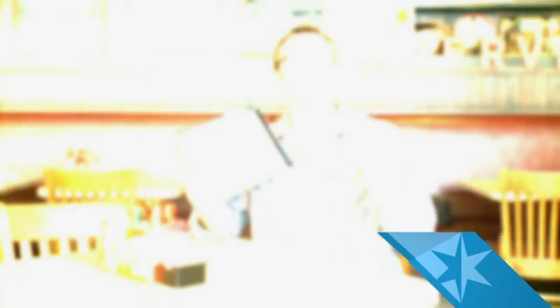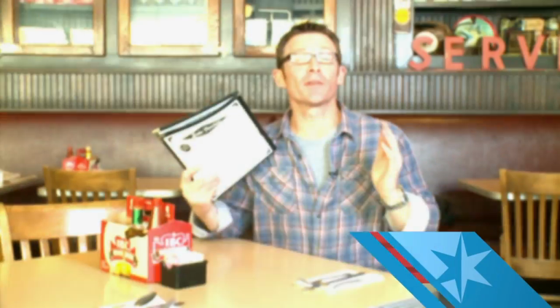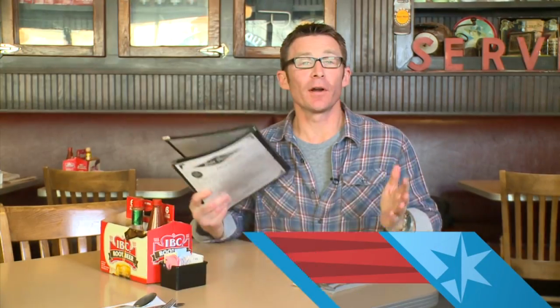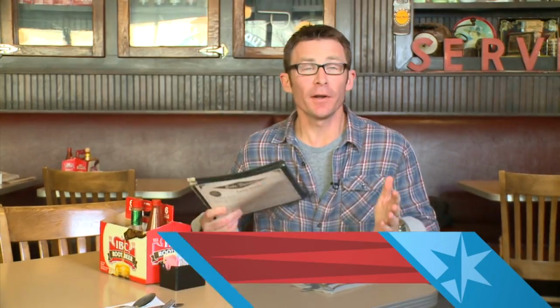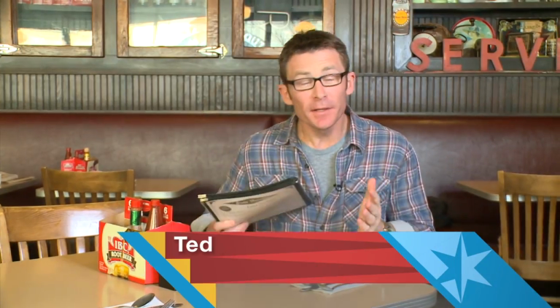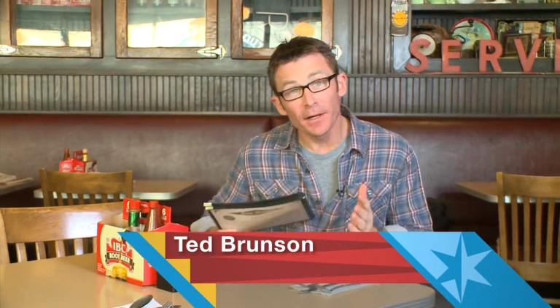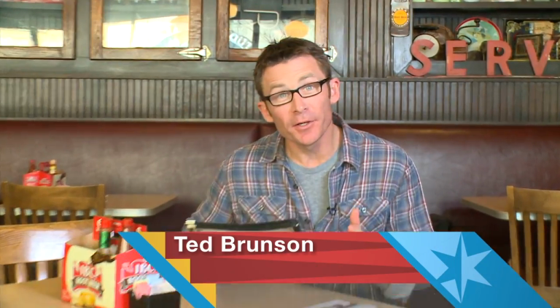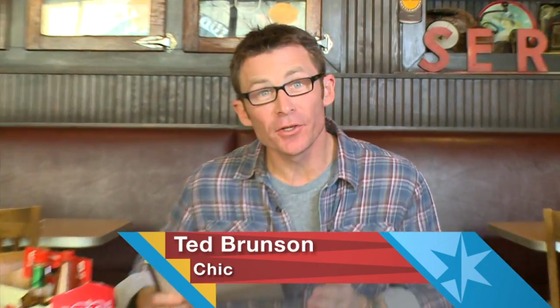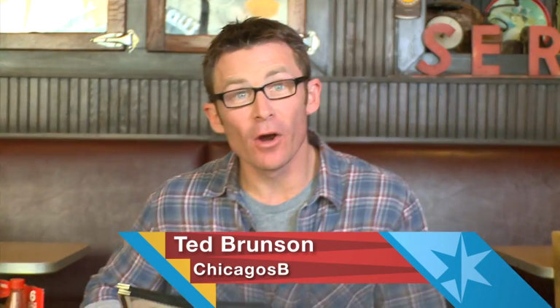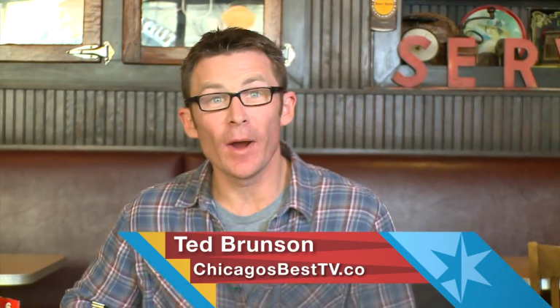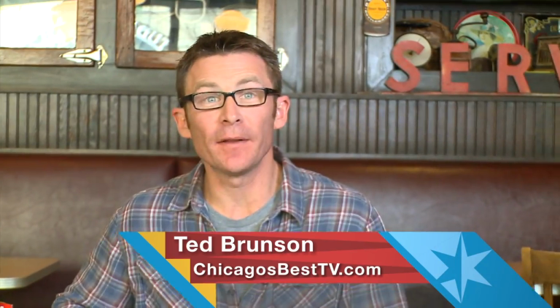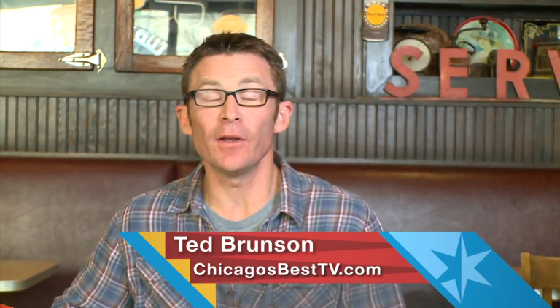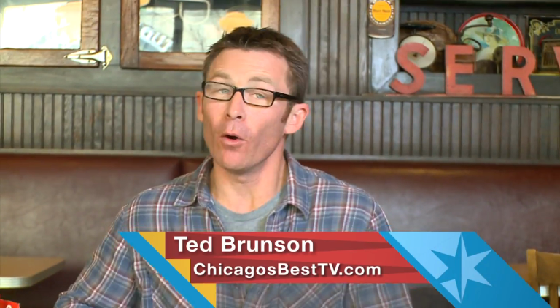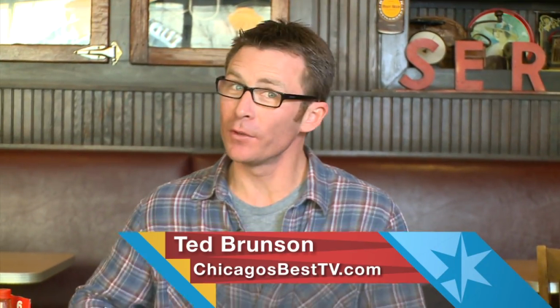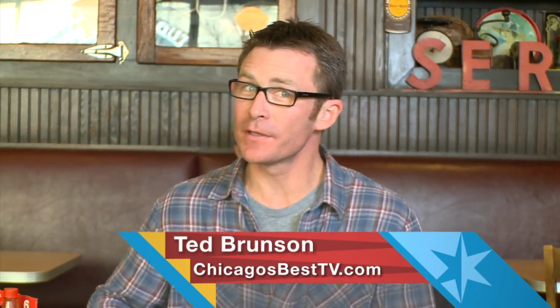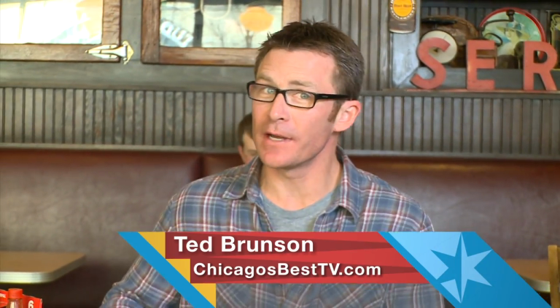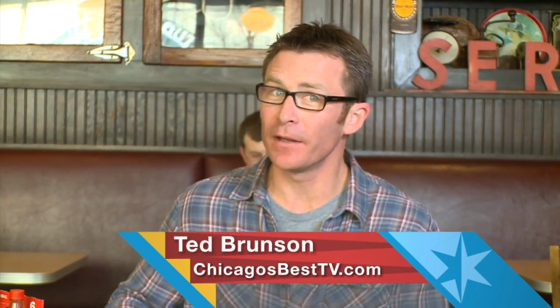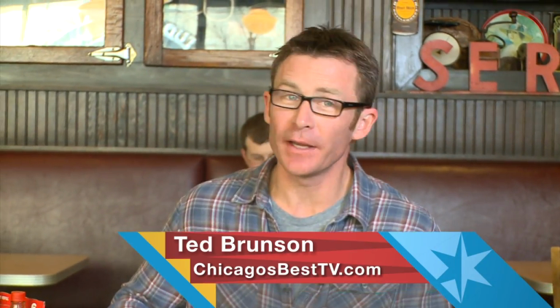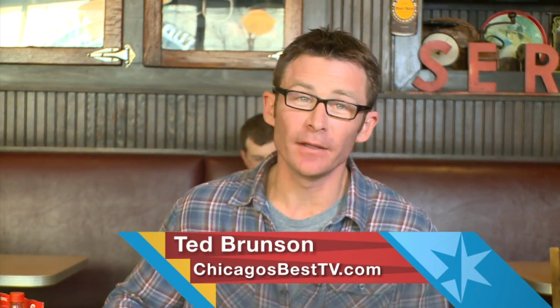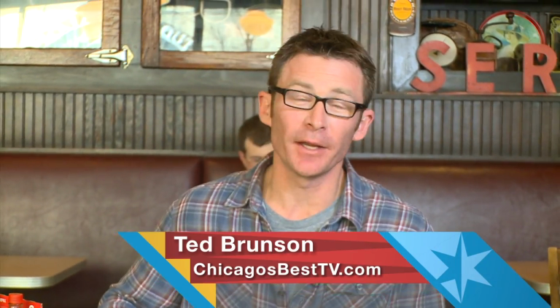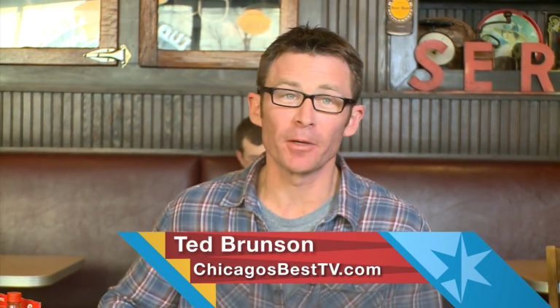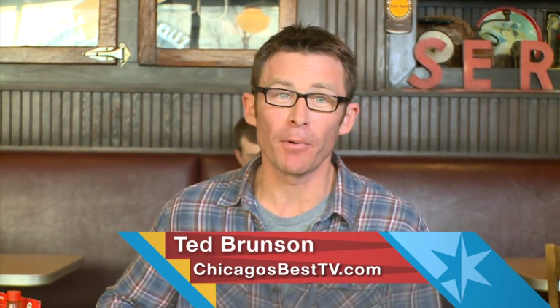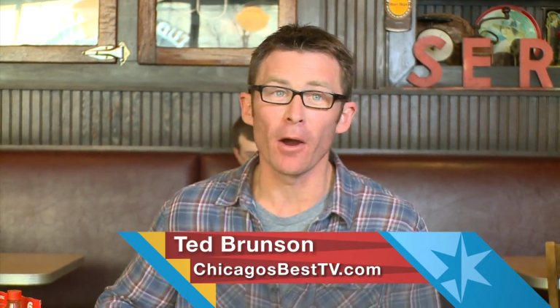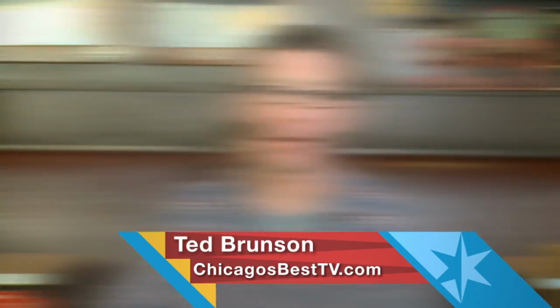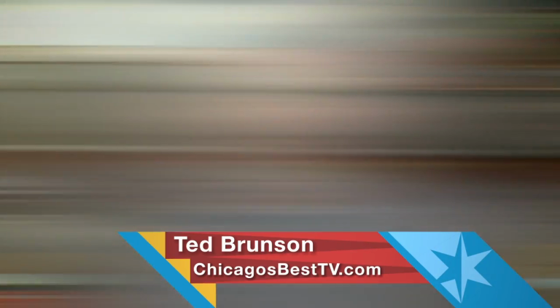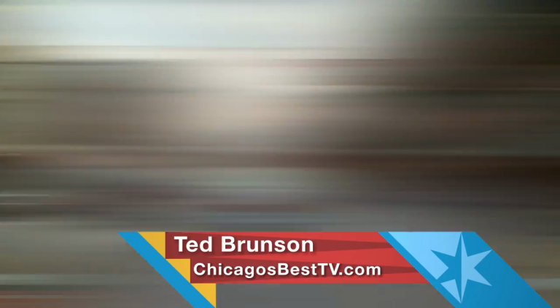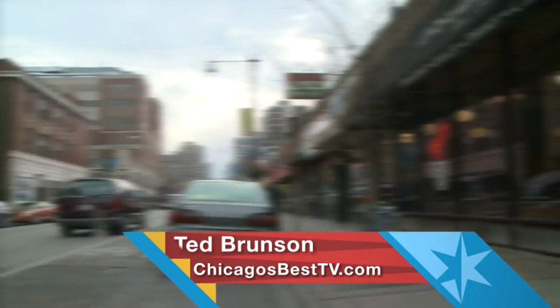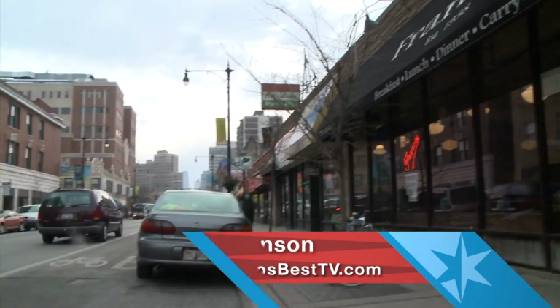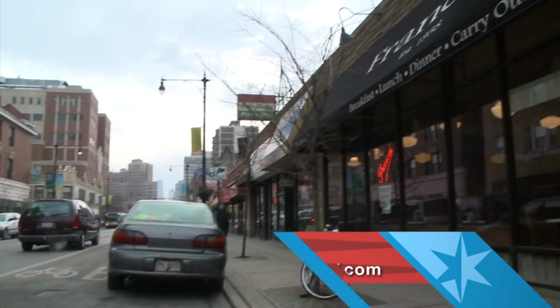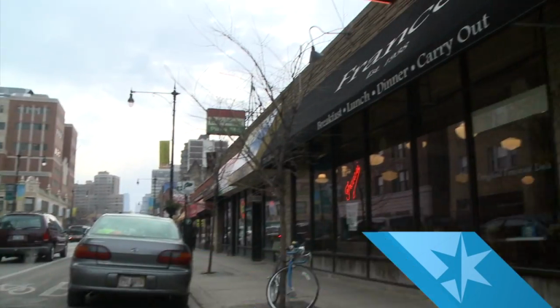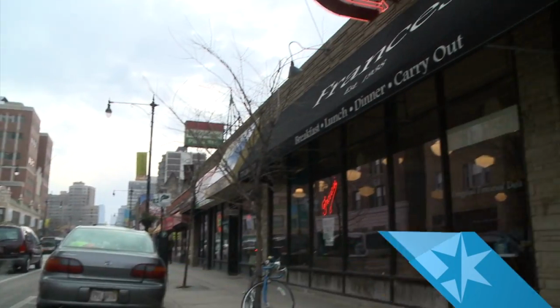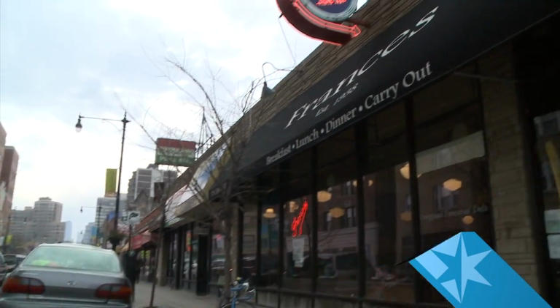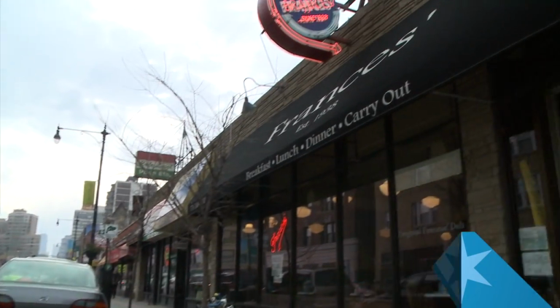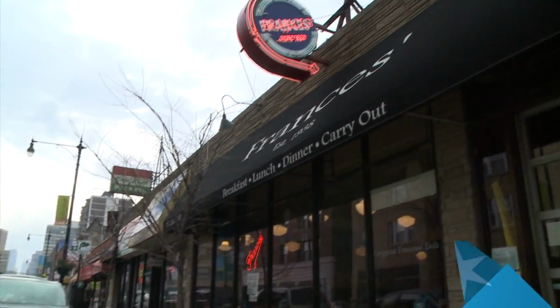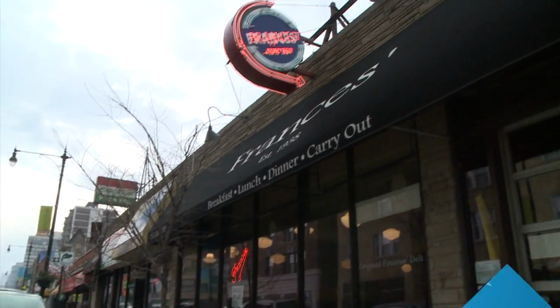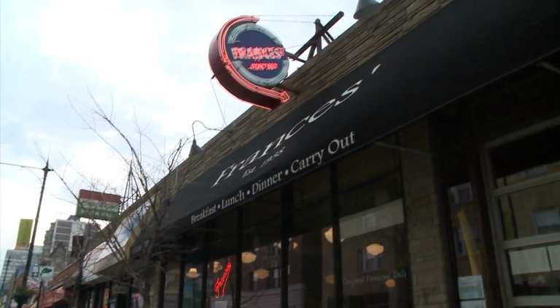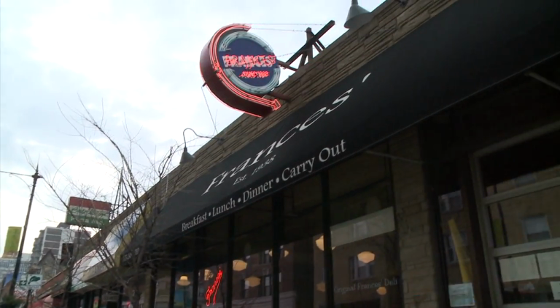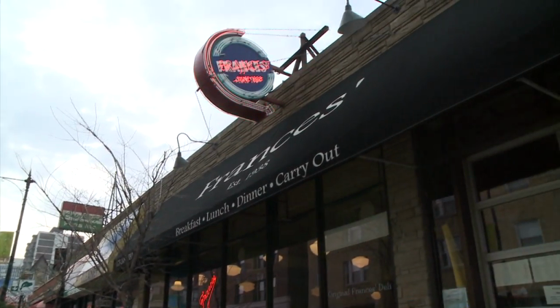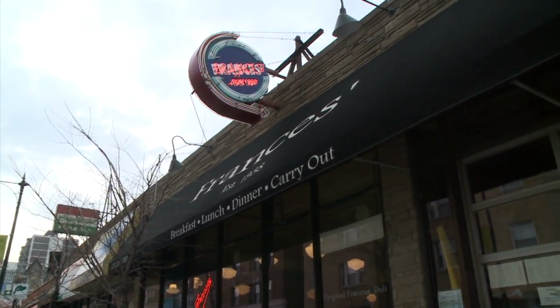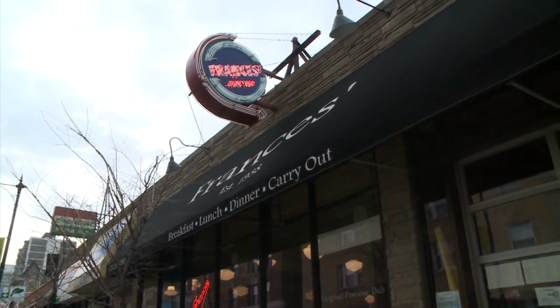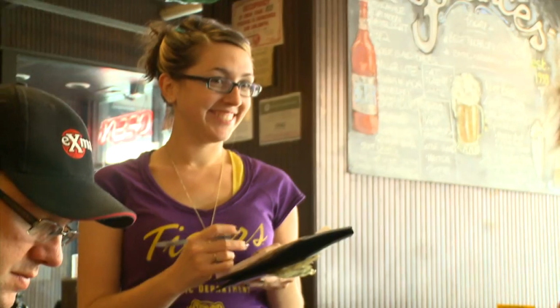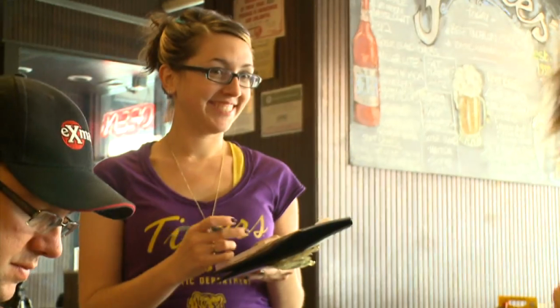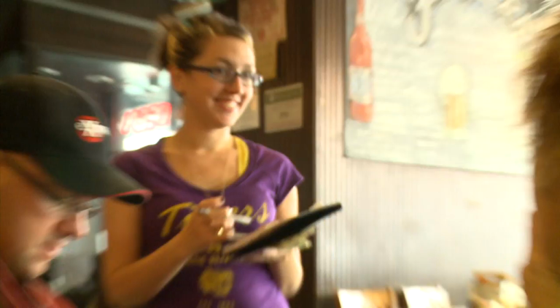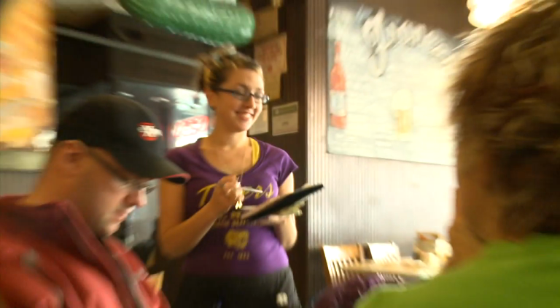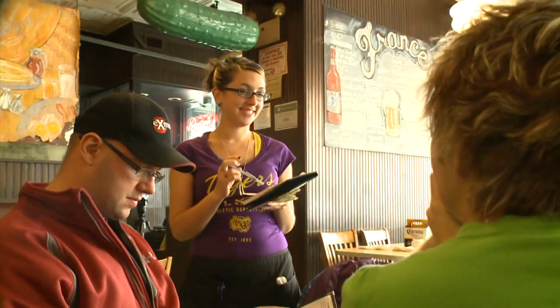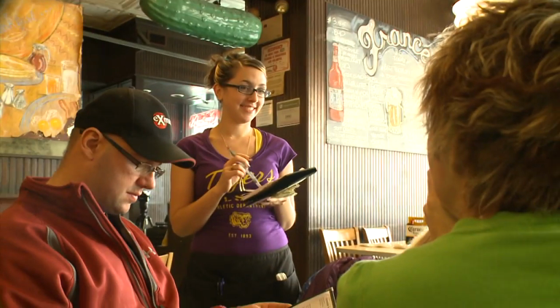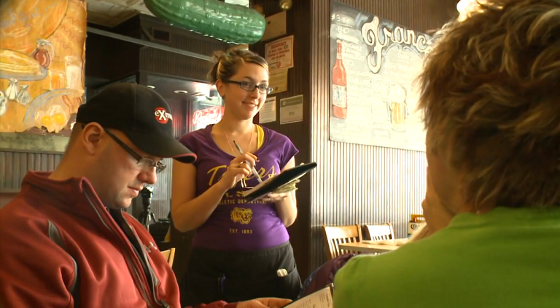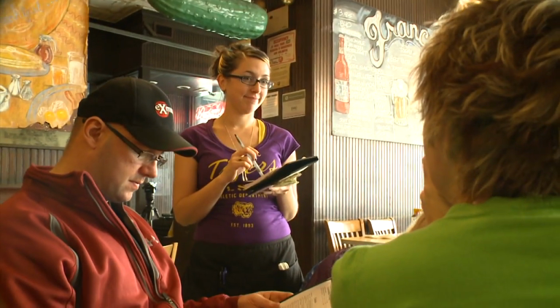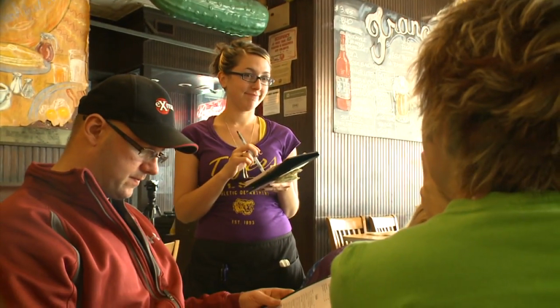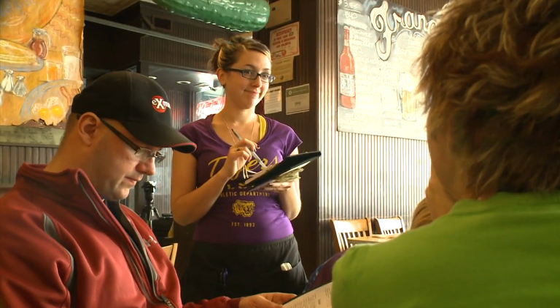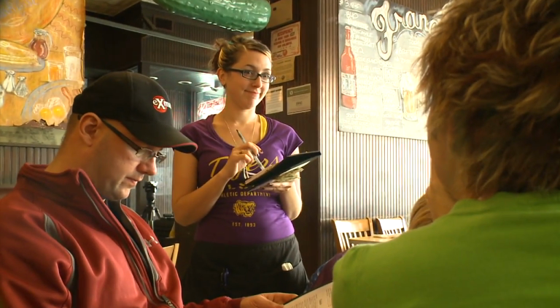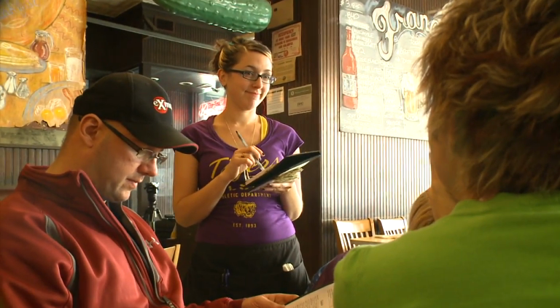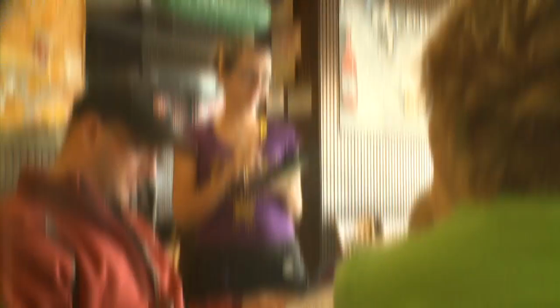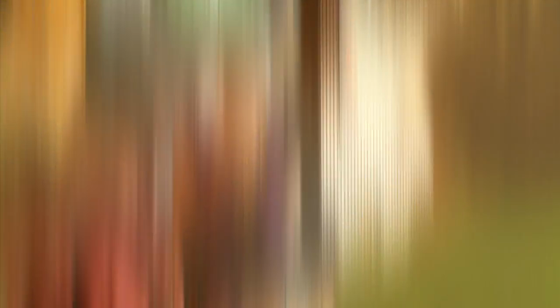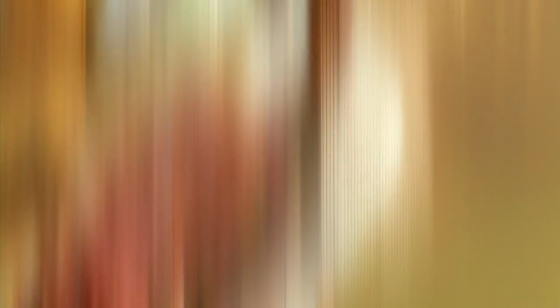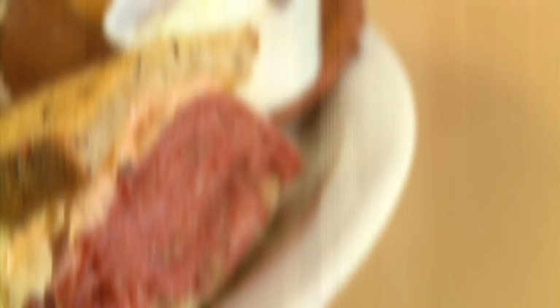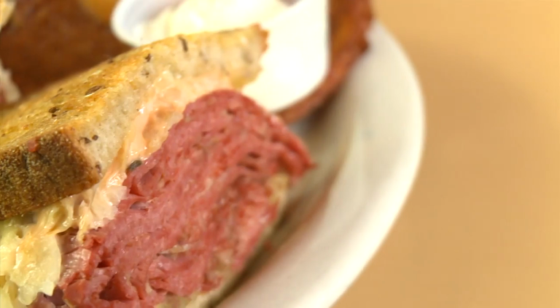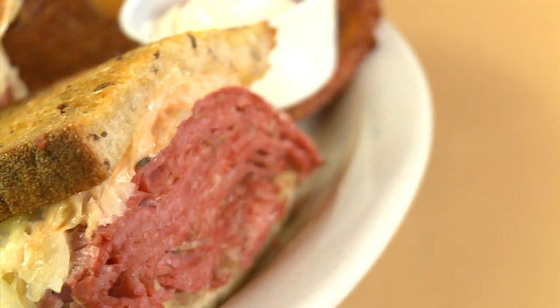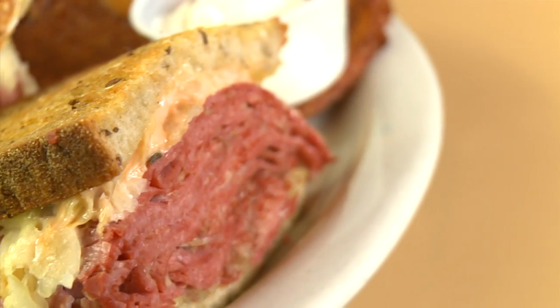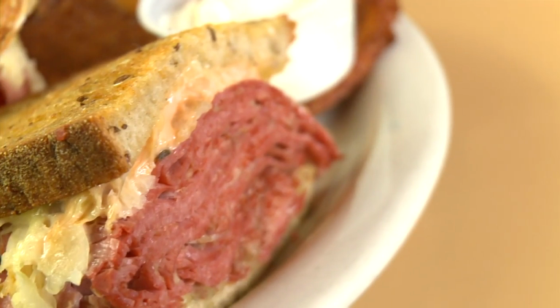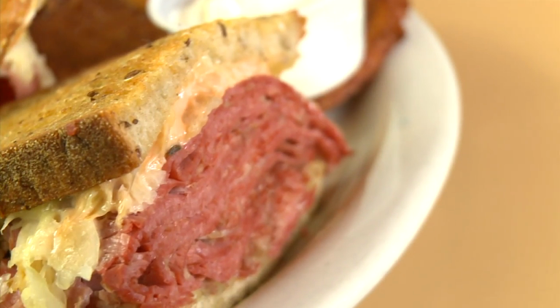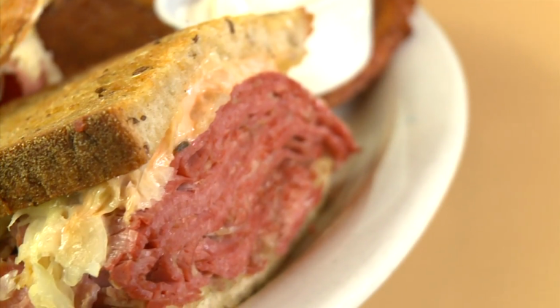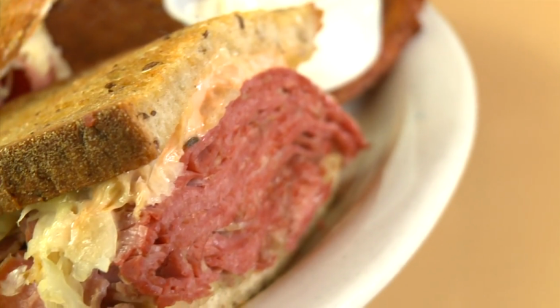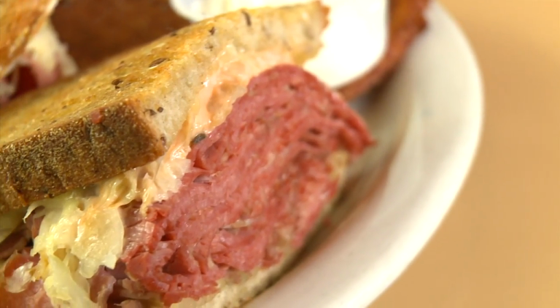Starting the deli show at the oldest deli in Lincoln Park. We are at Francis's. This place is known for many things, including its corned beef.